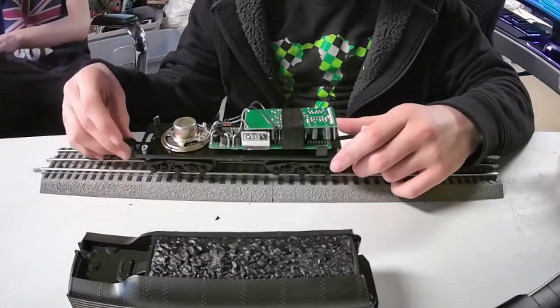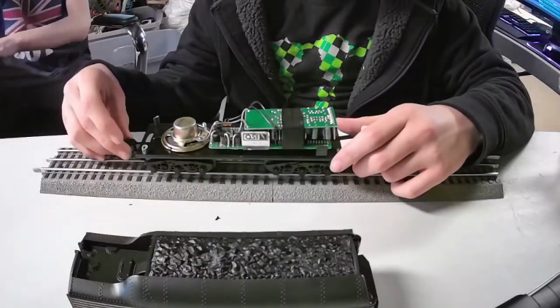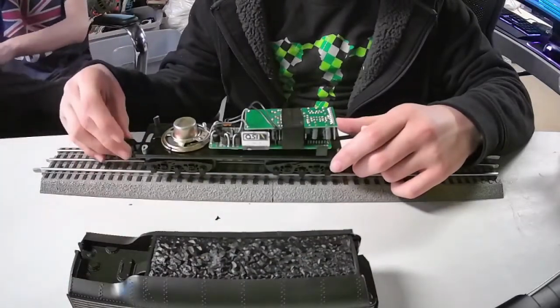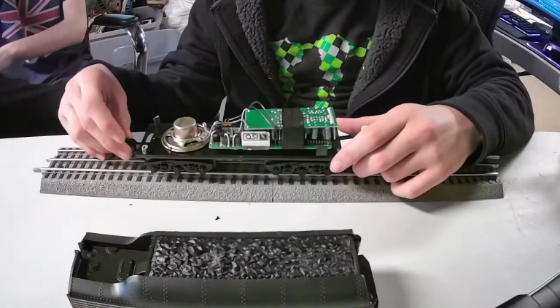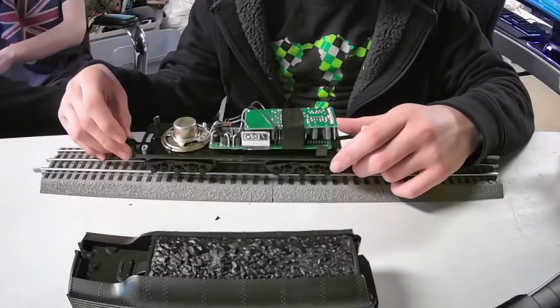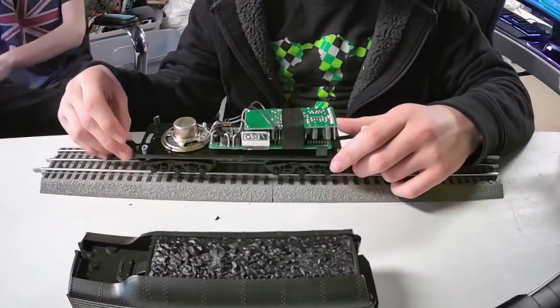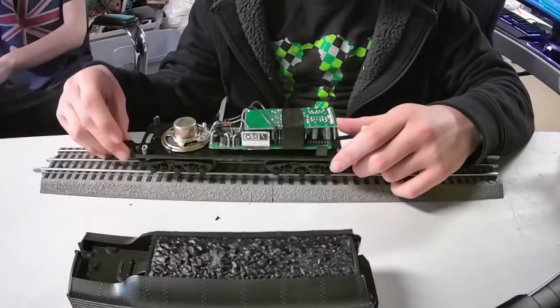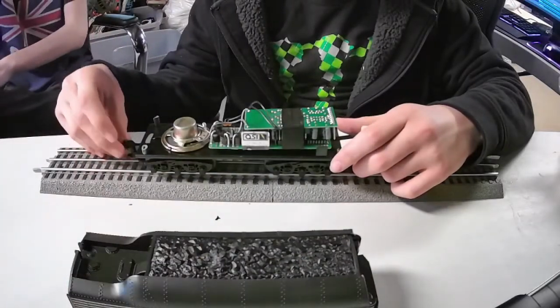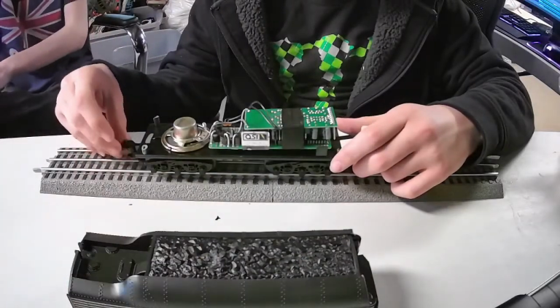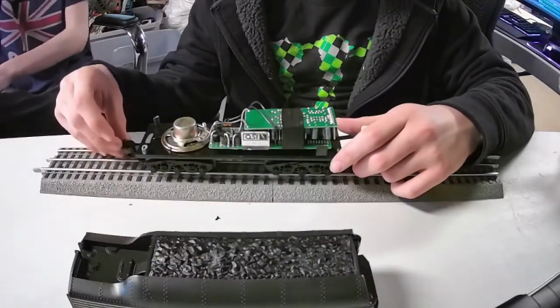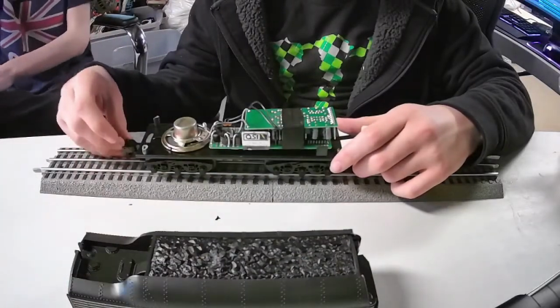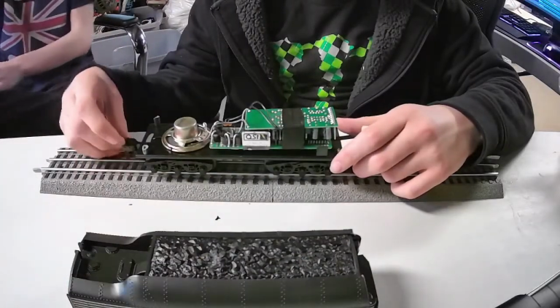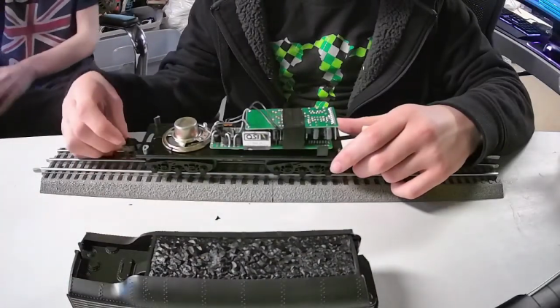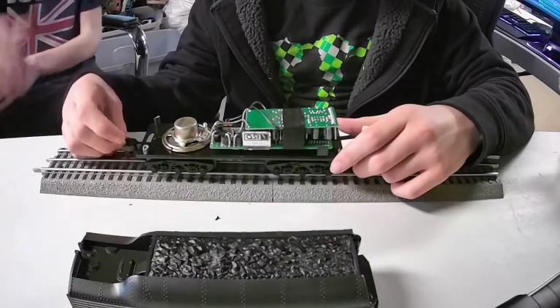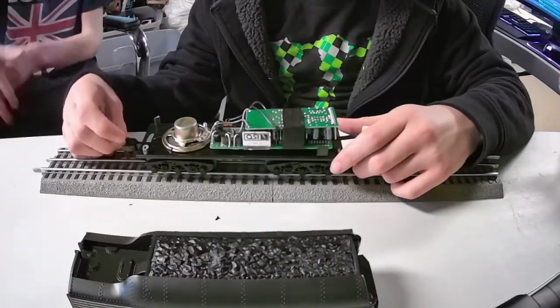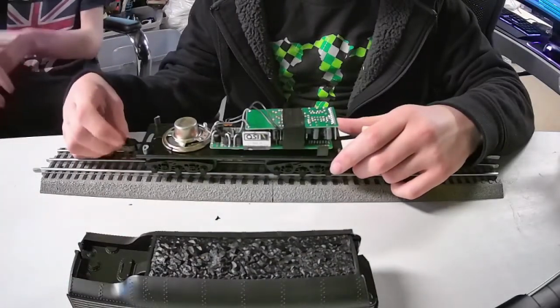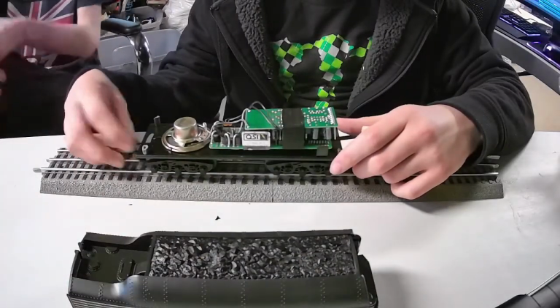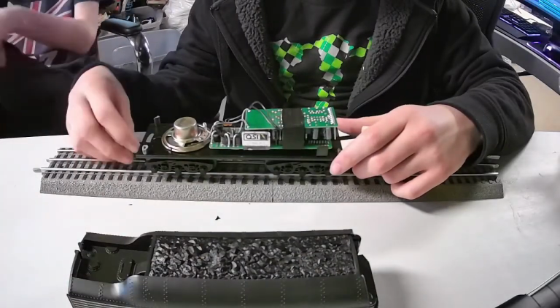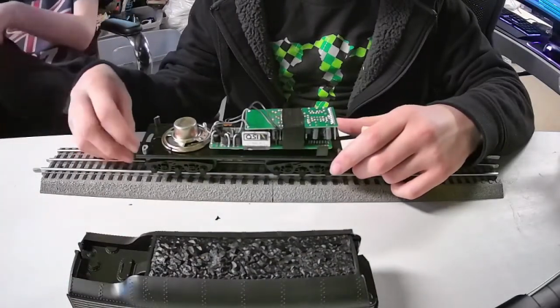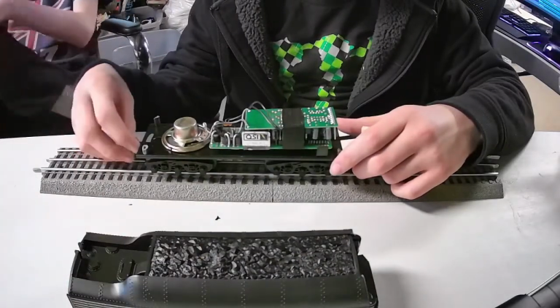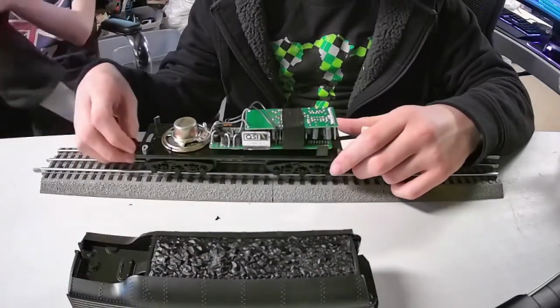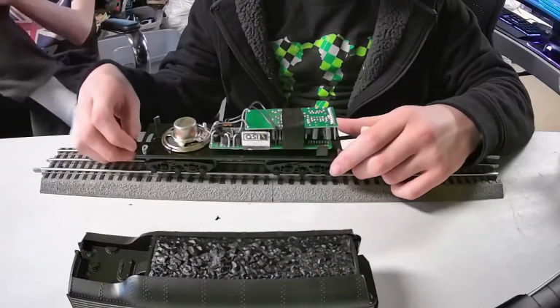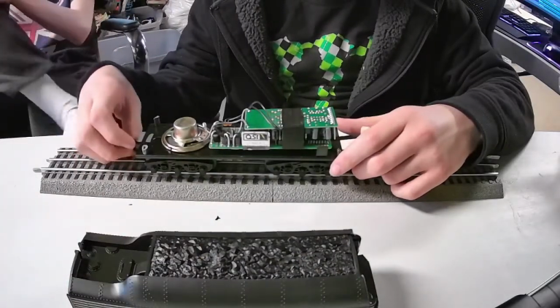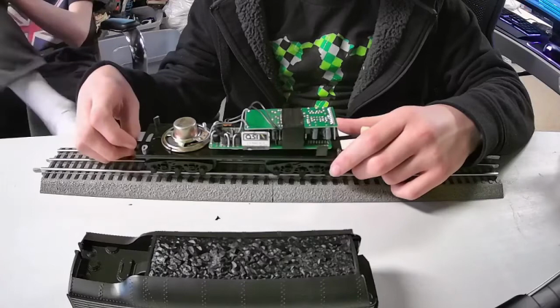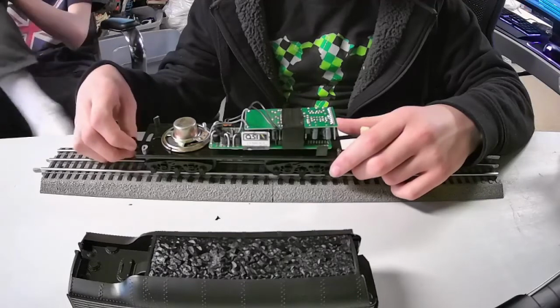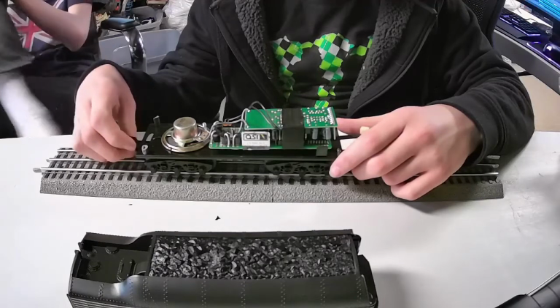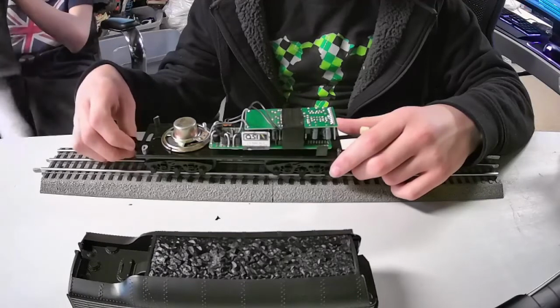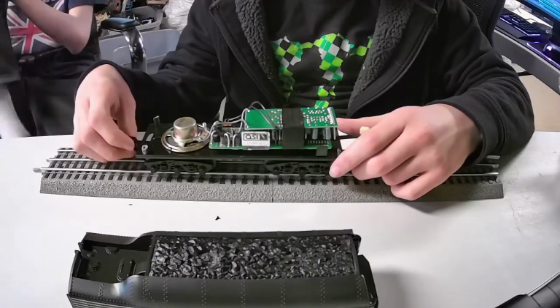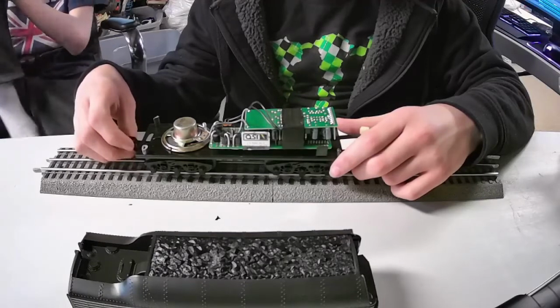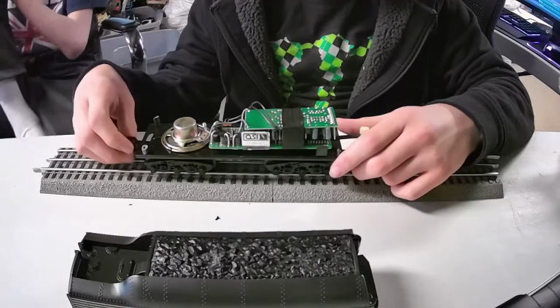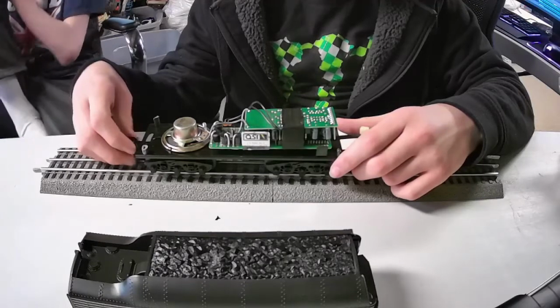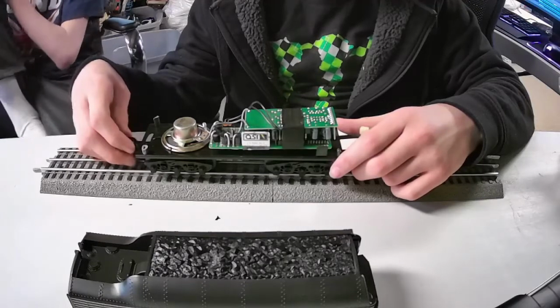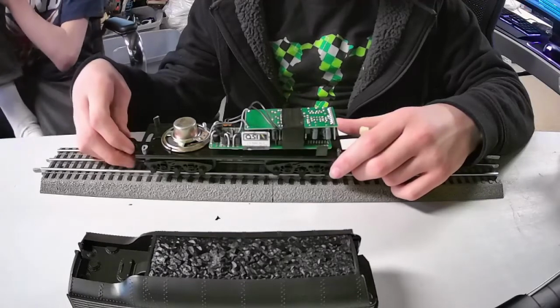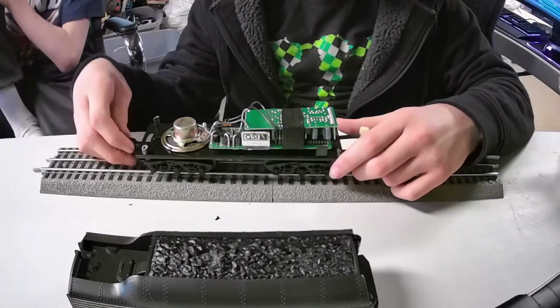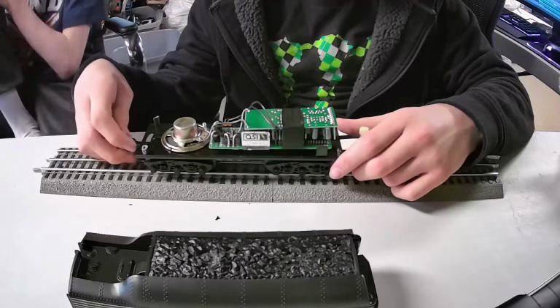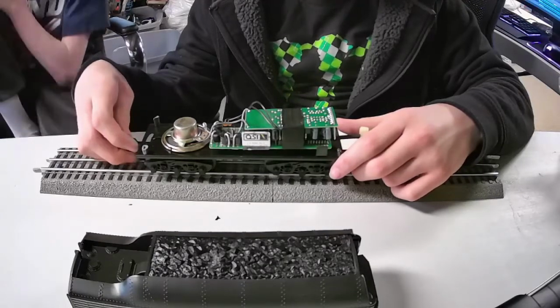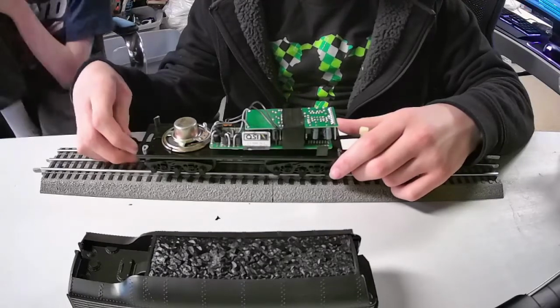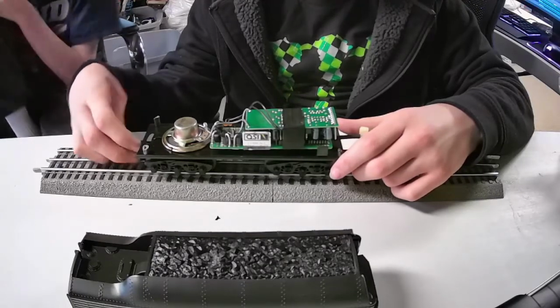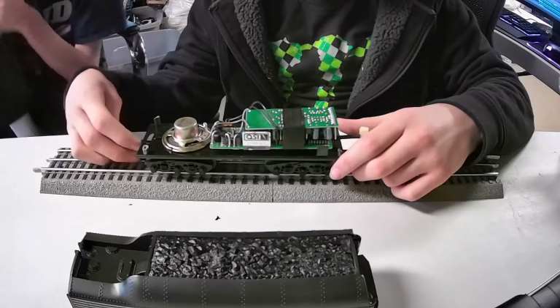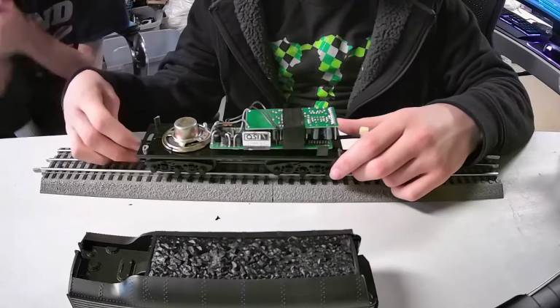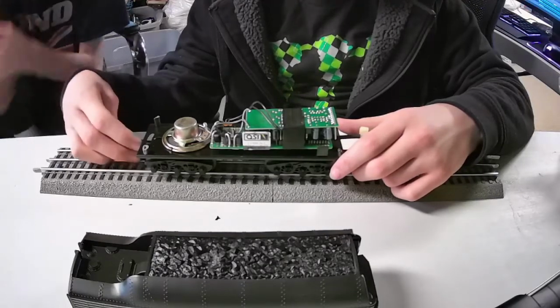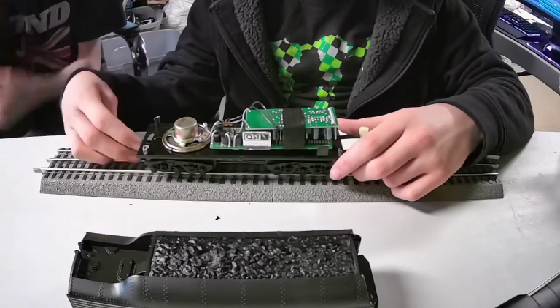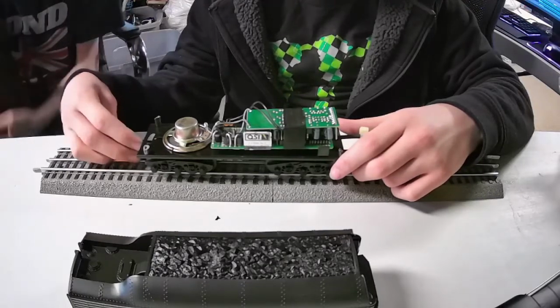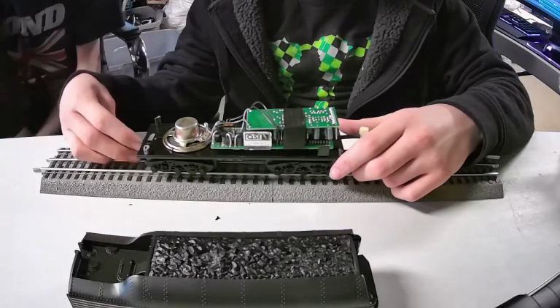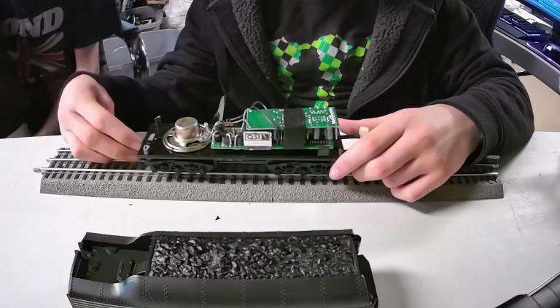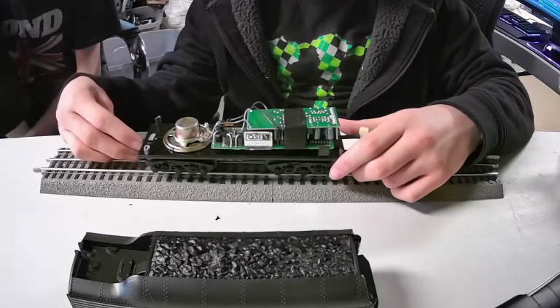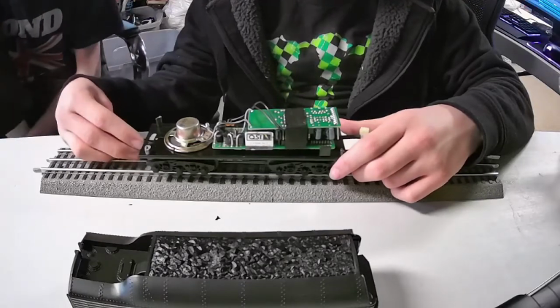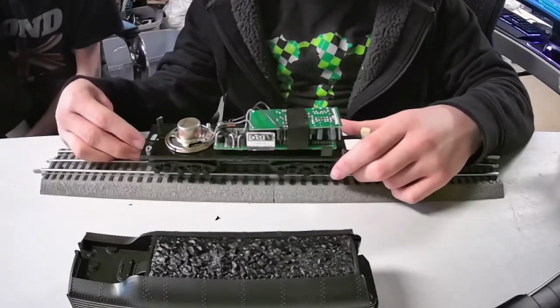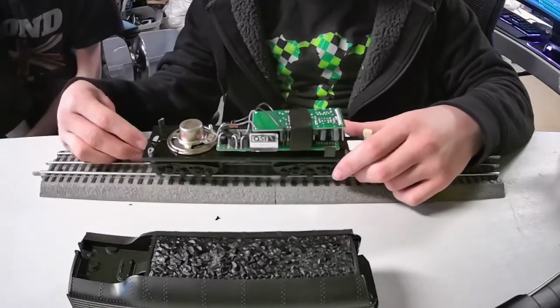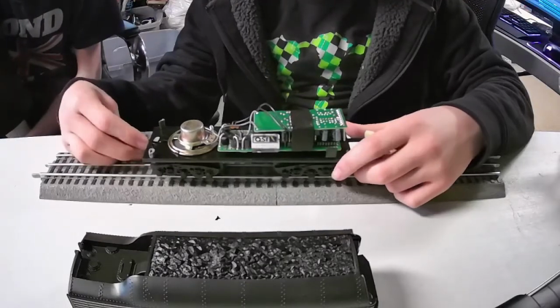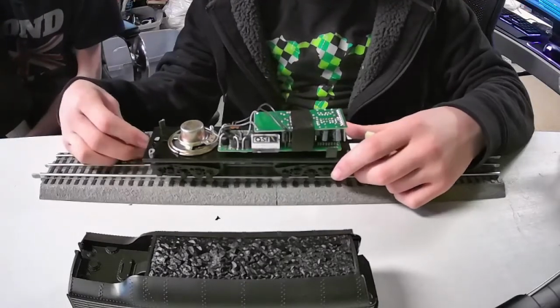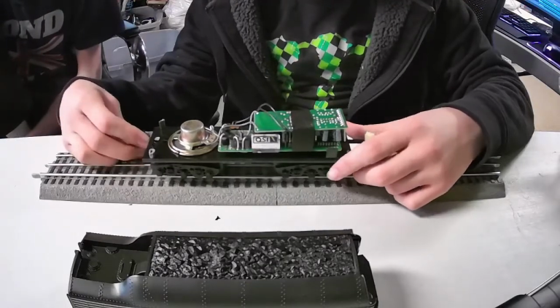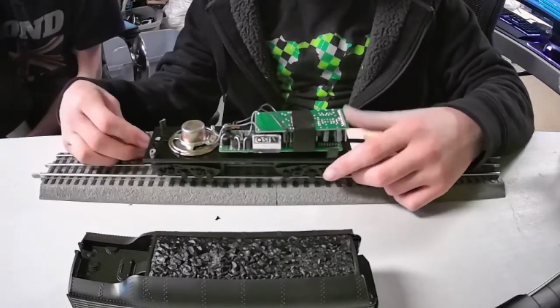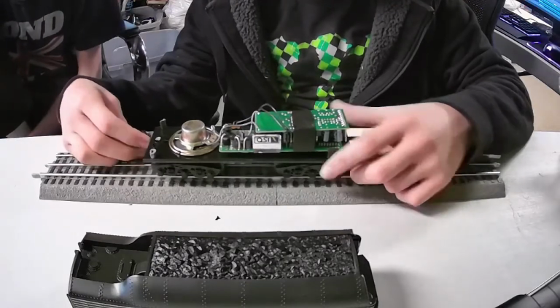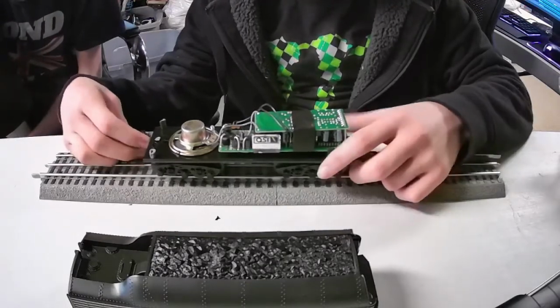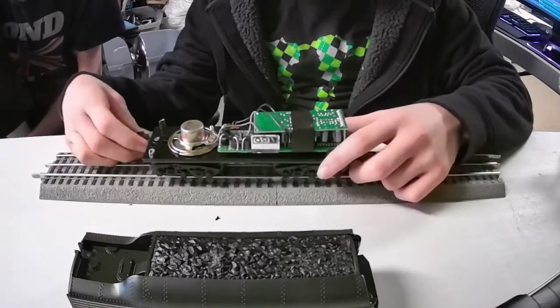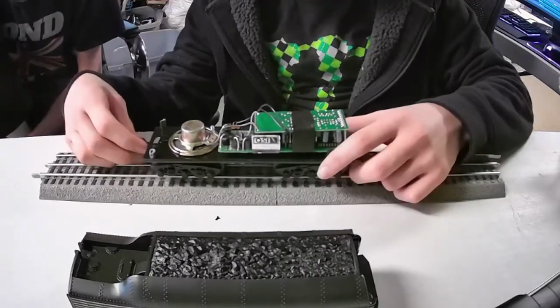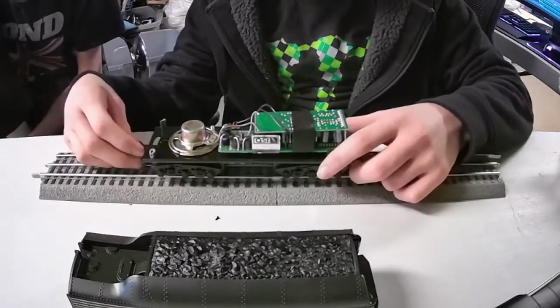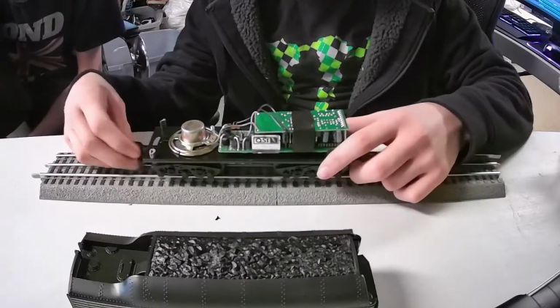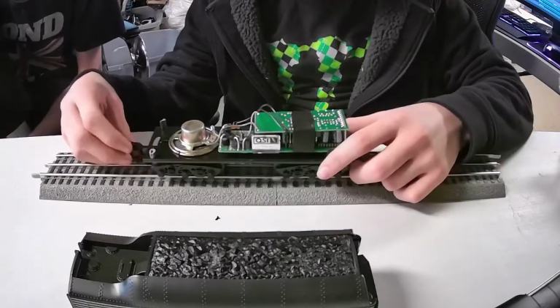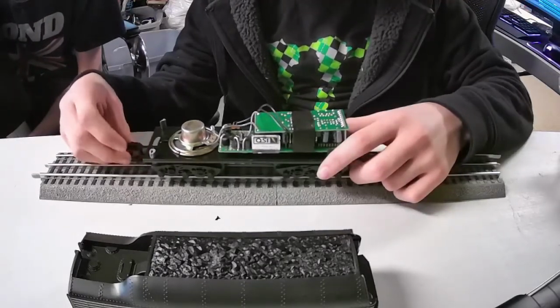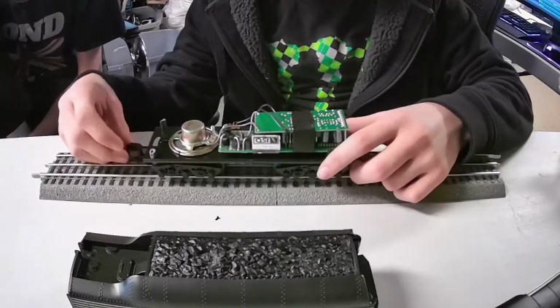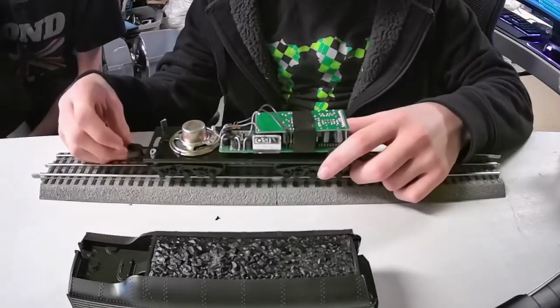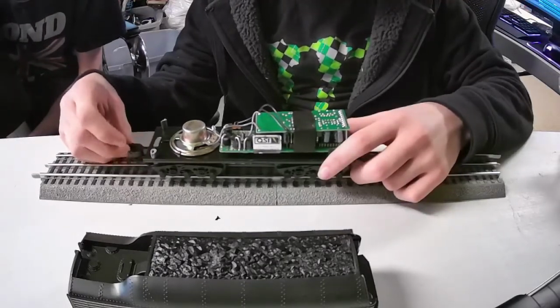So that we can actually put some new screws in. Interesting little locking thing.